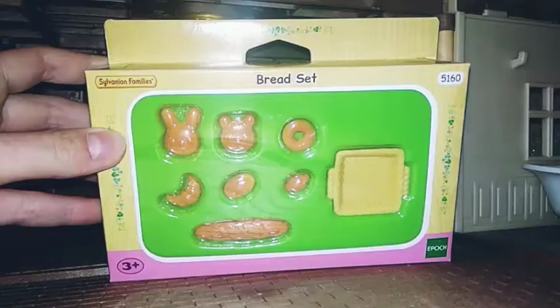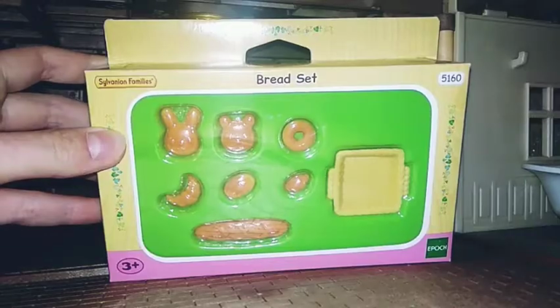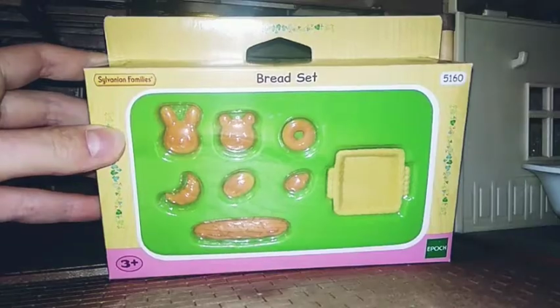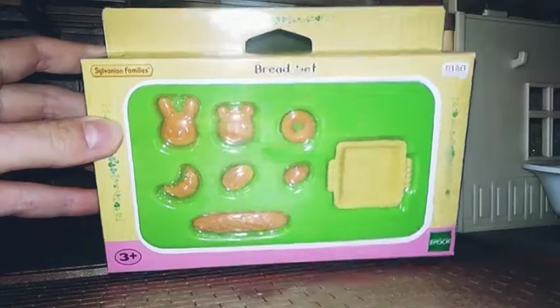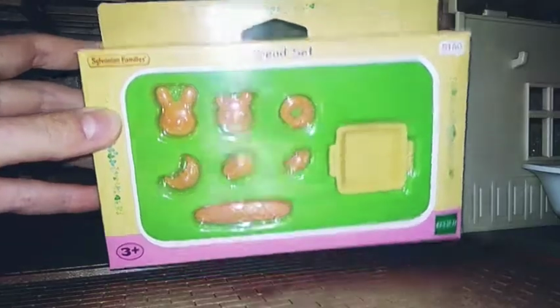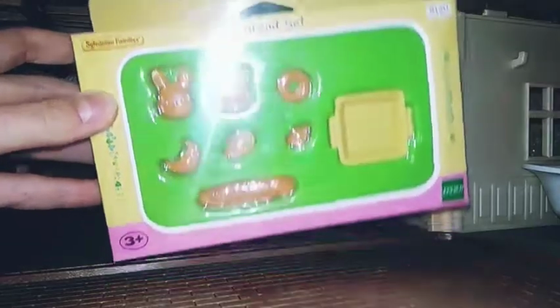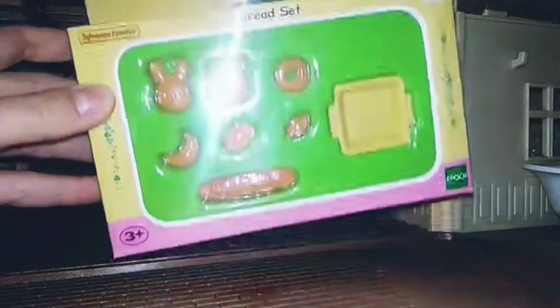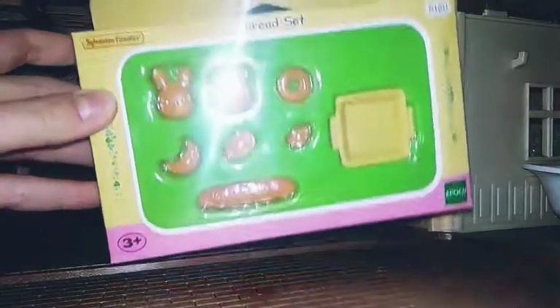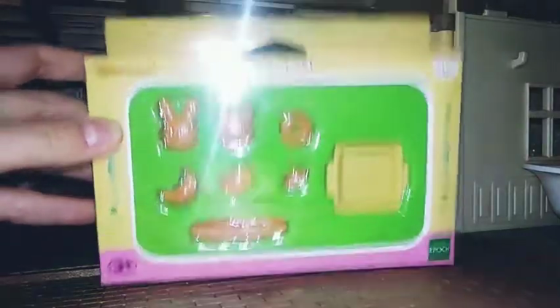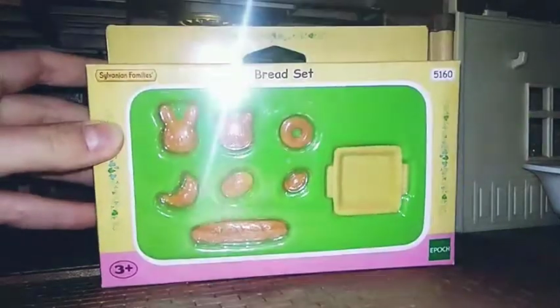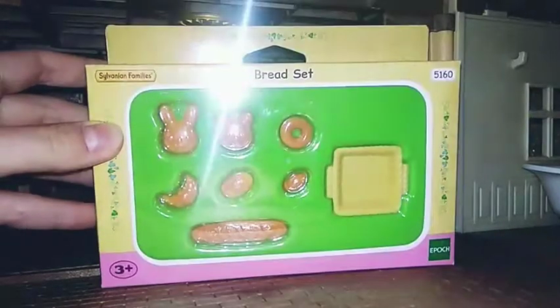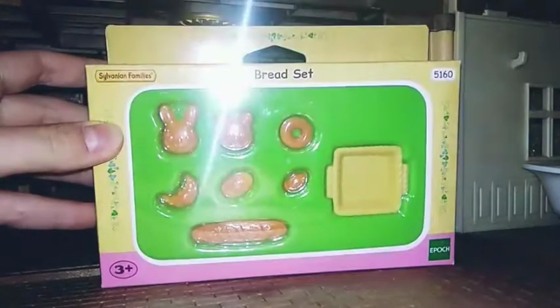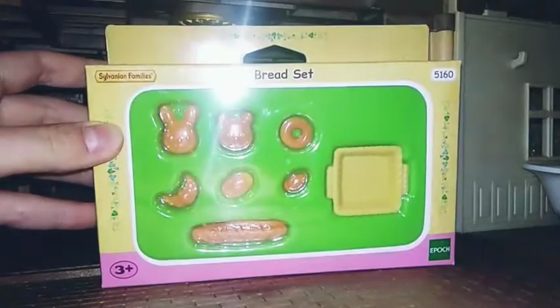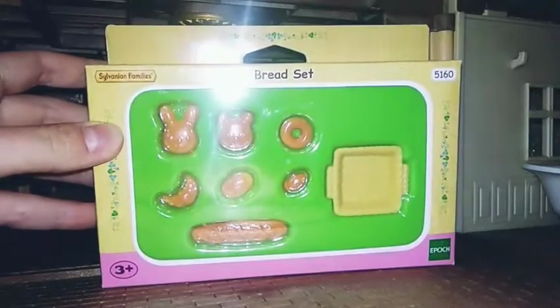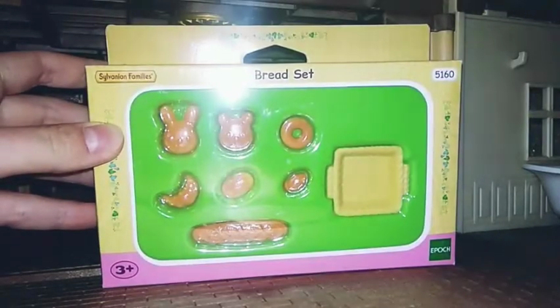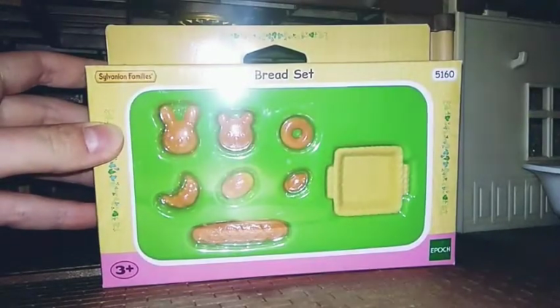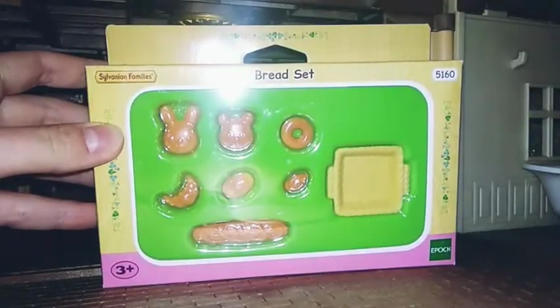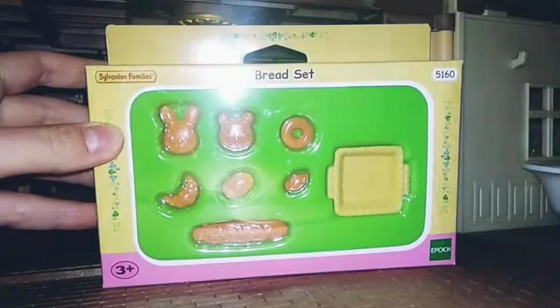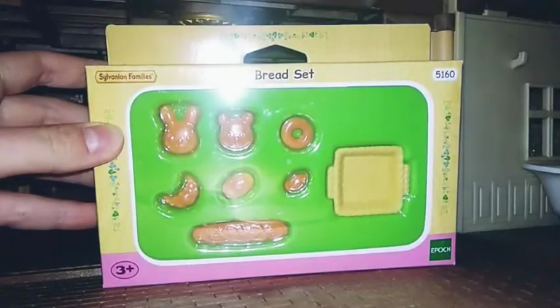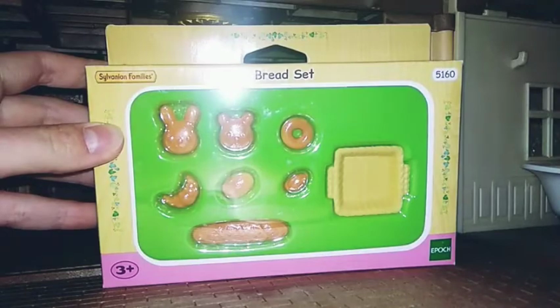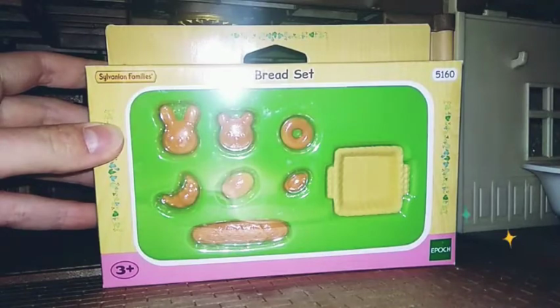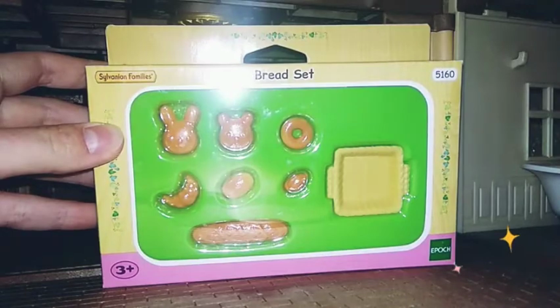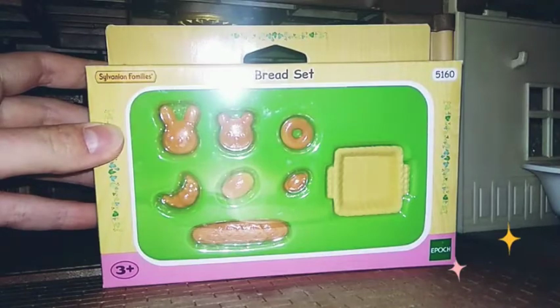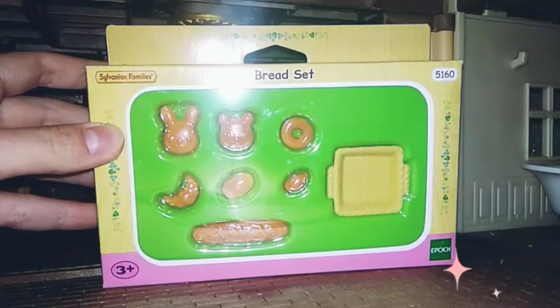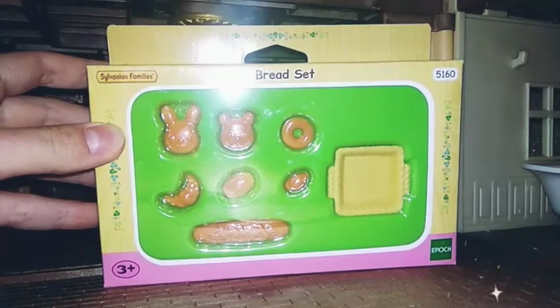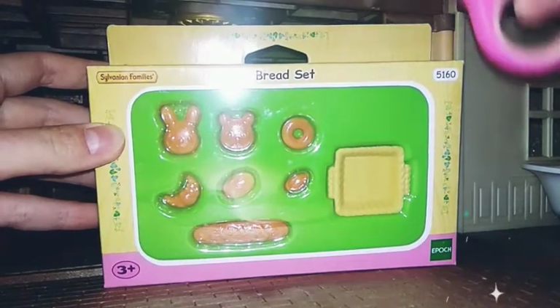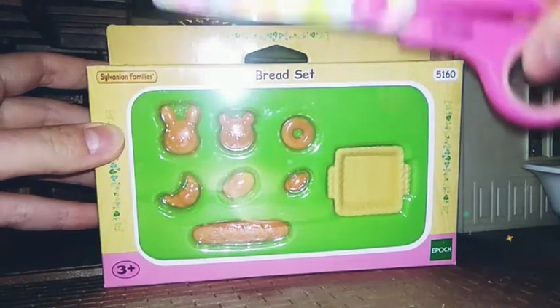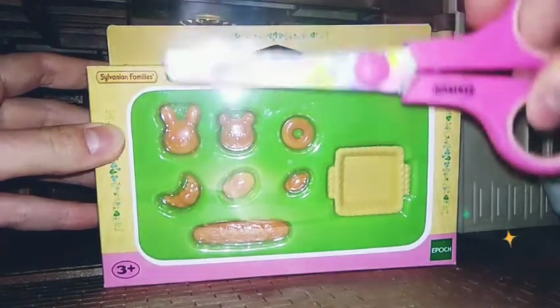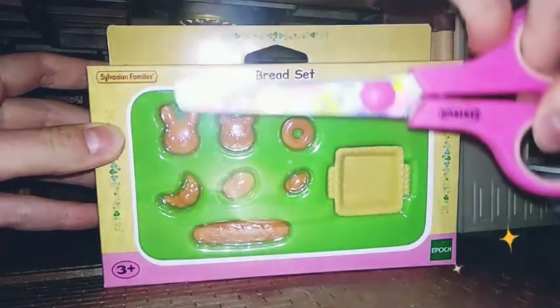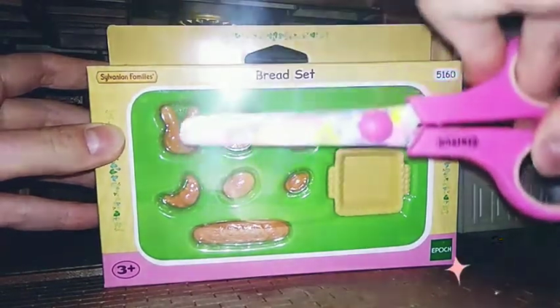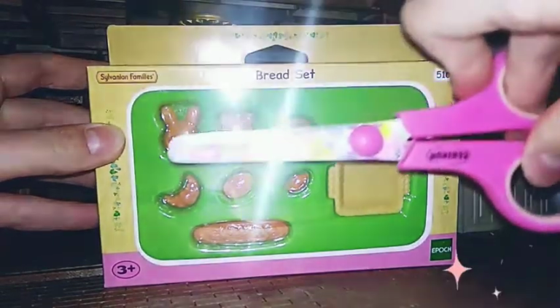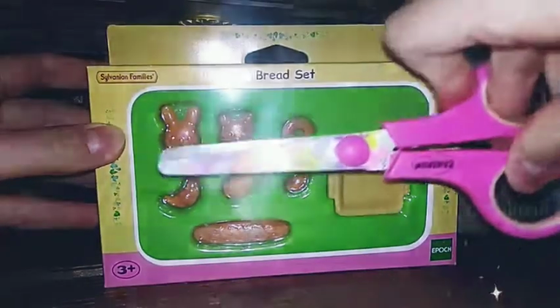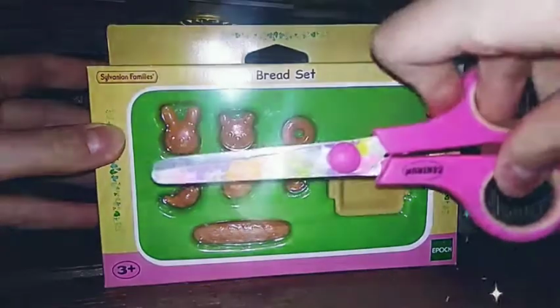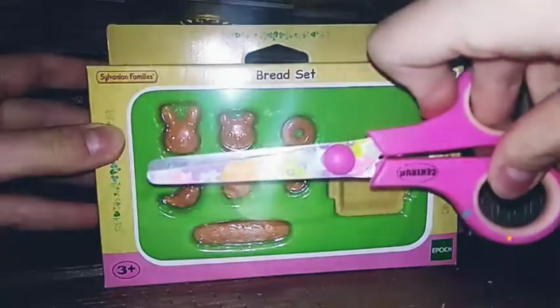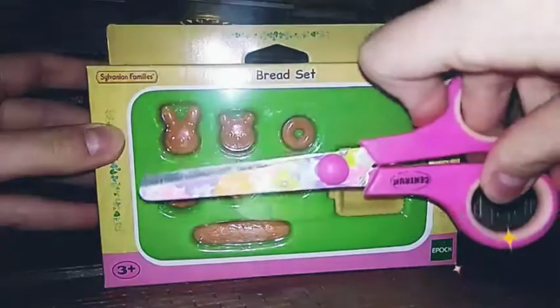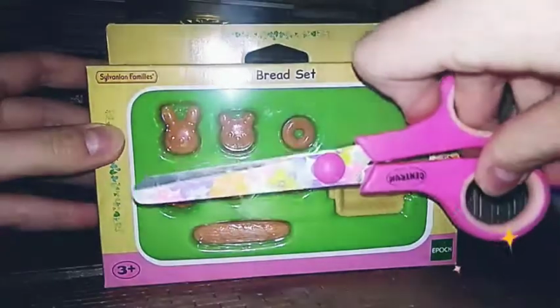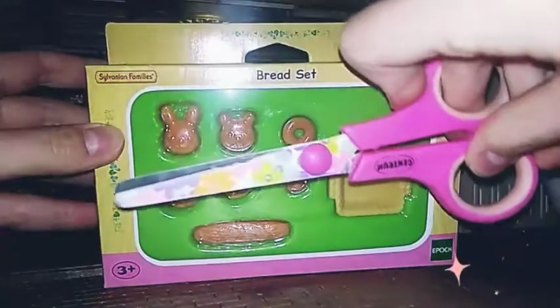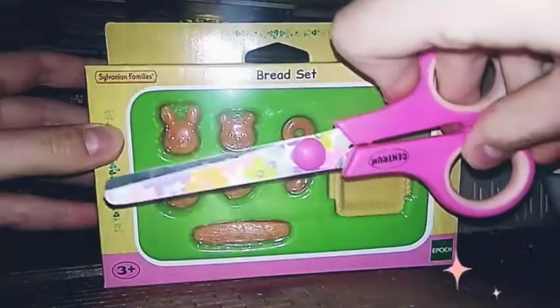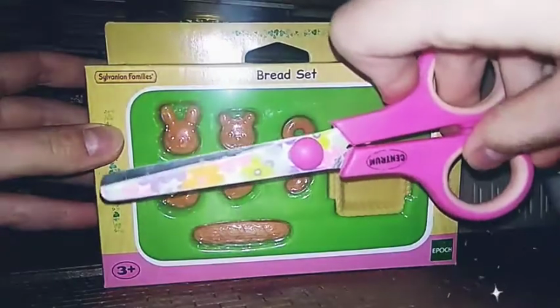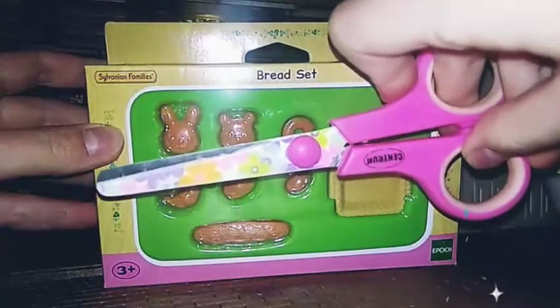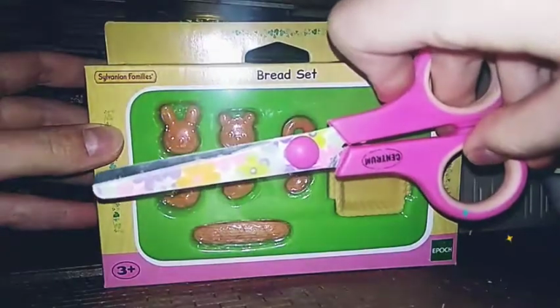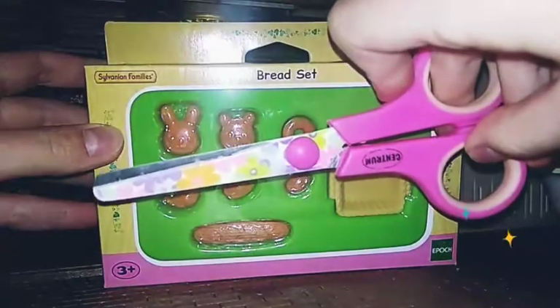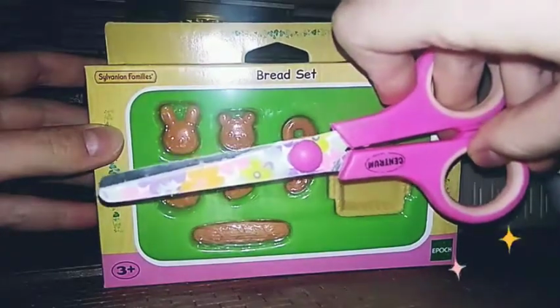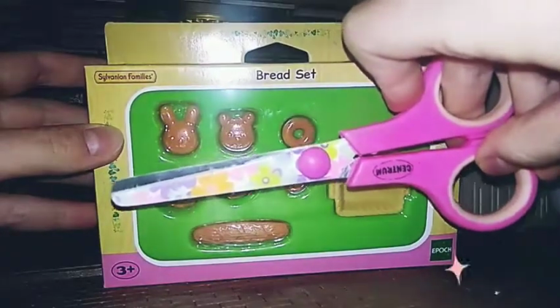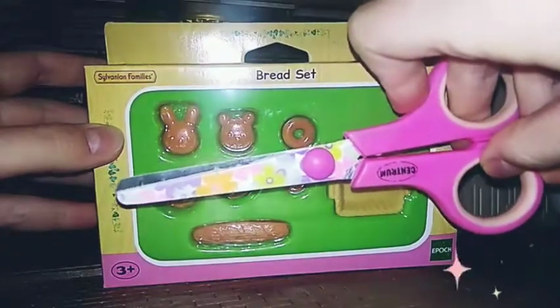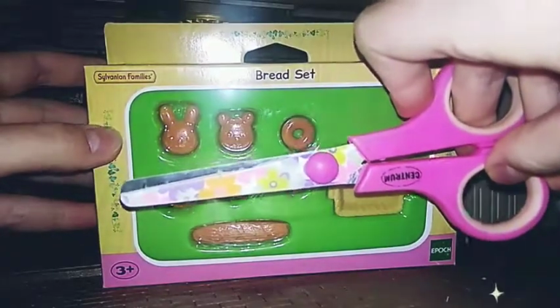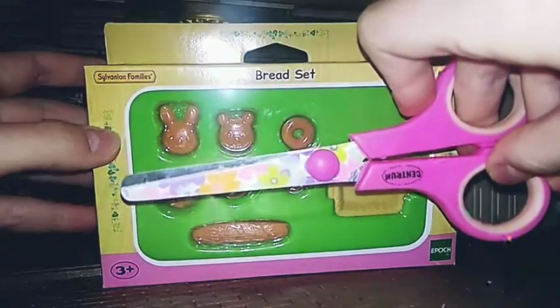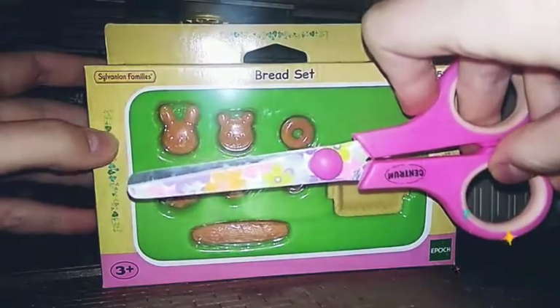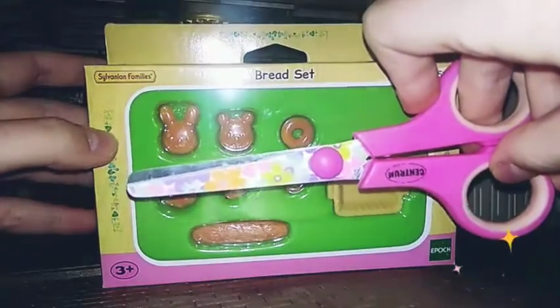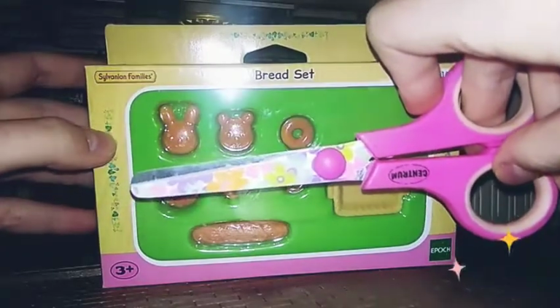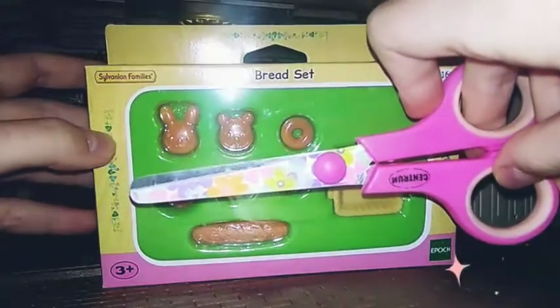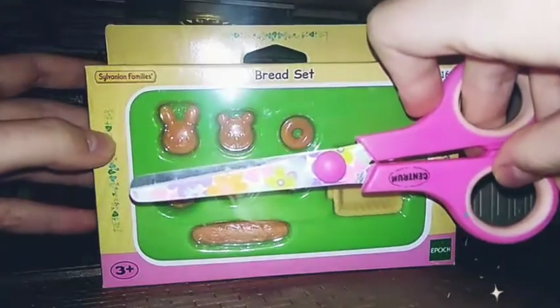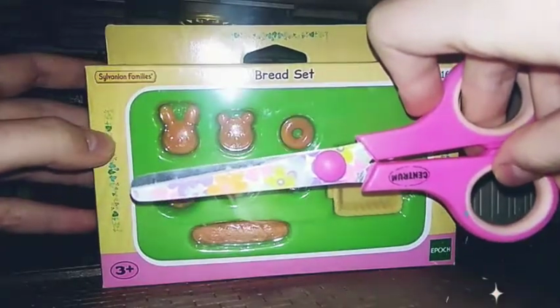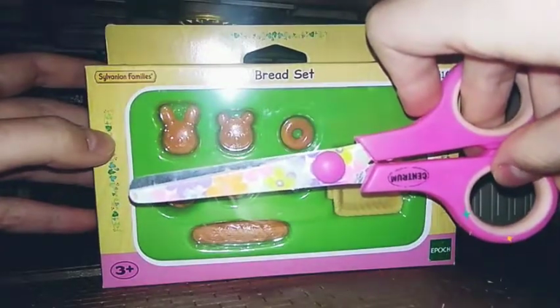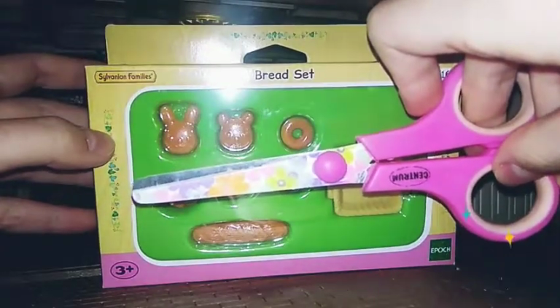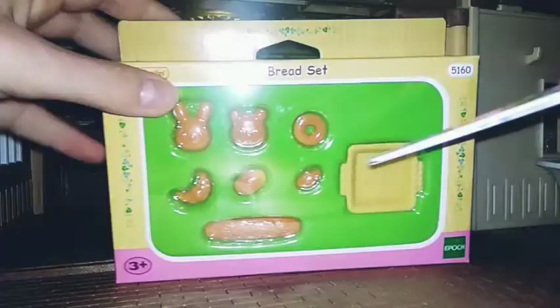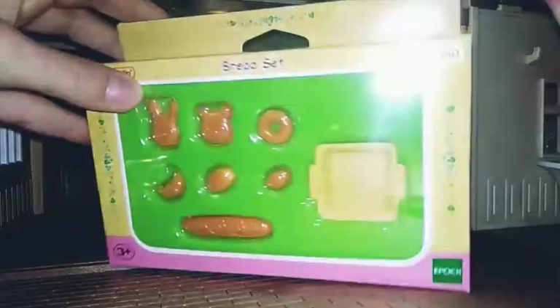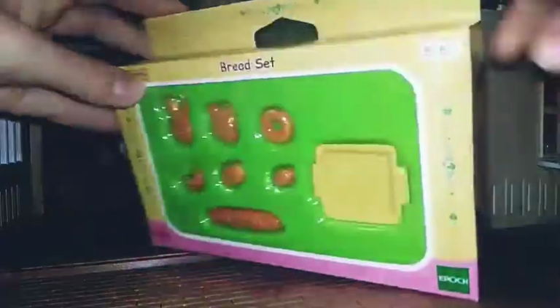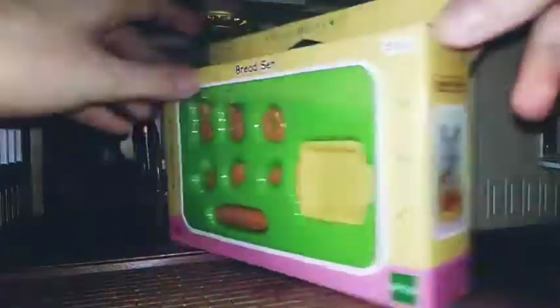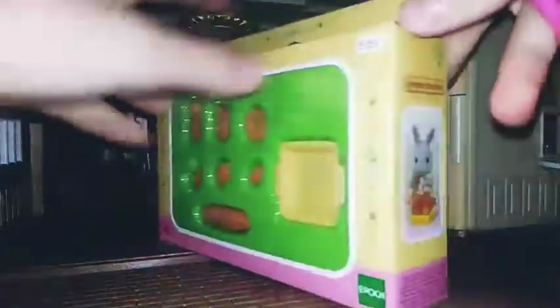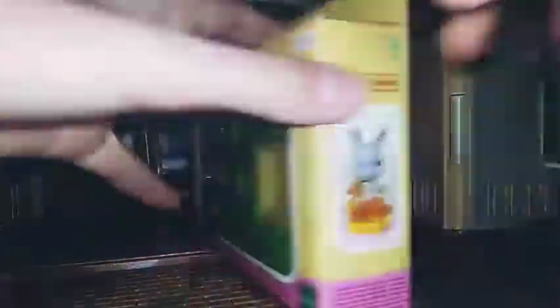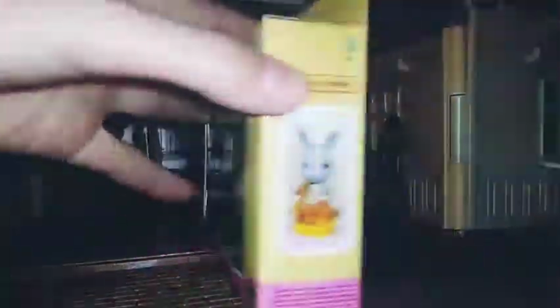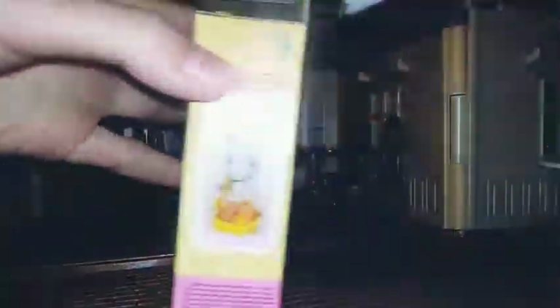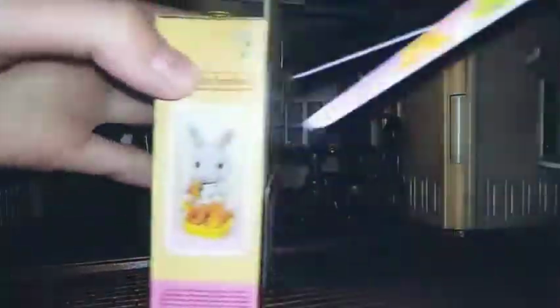So now let's open it using my lovely pink scissors.